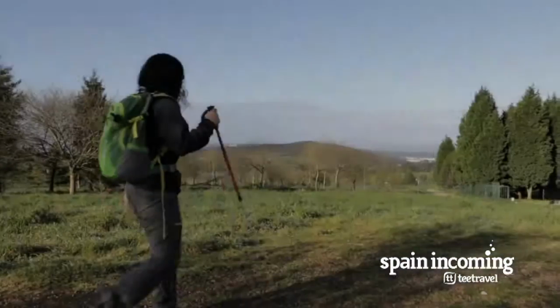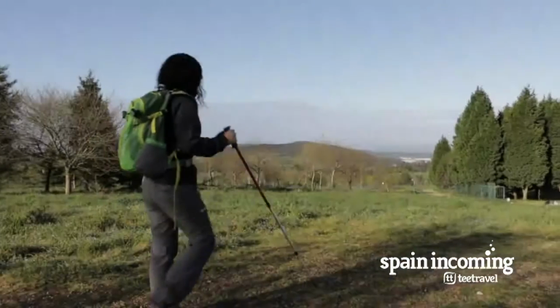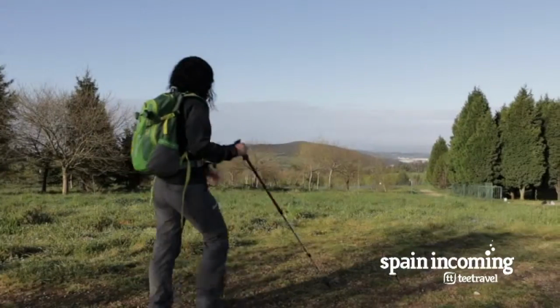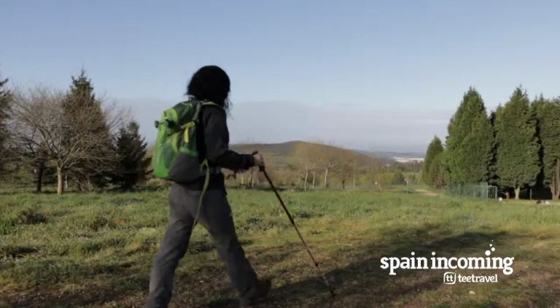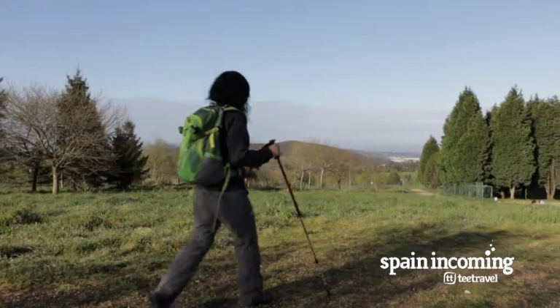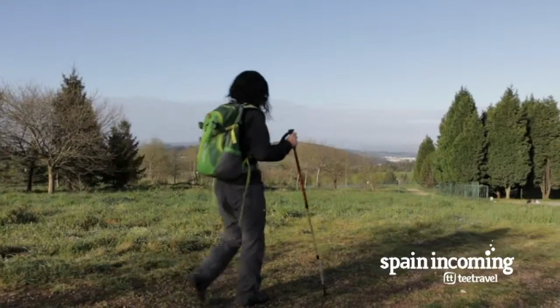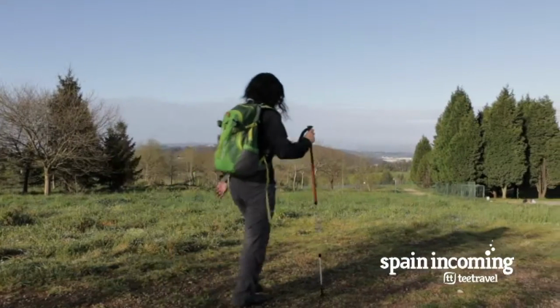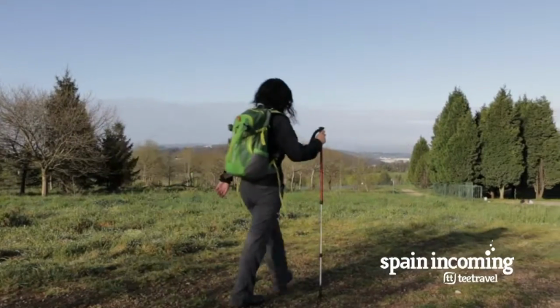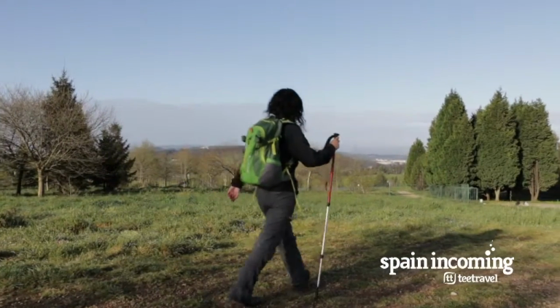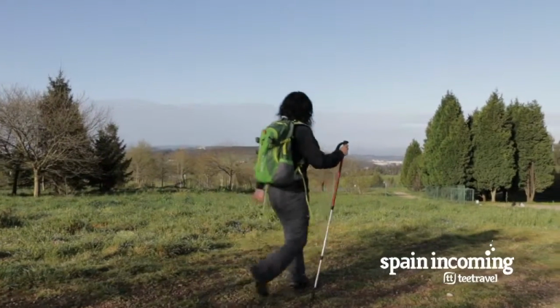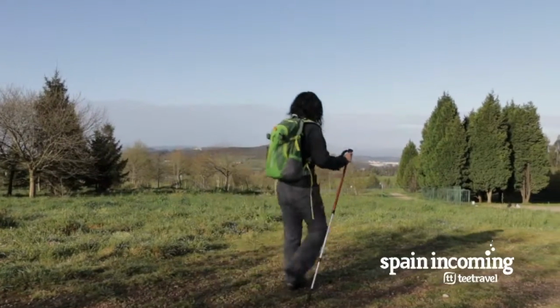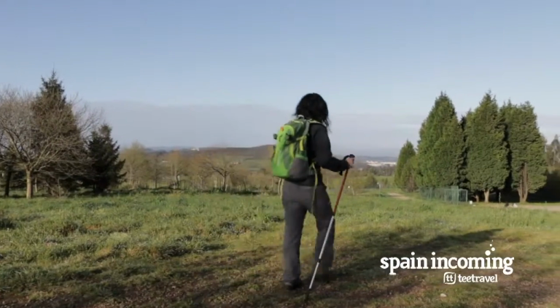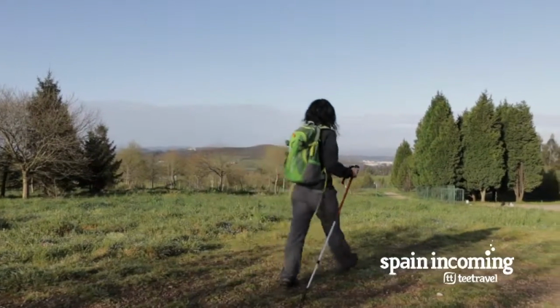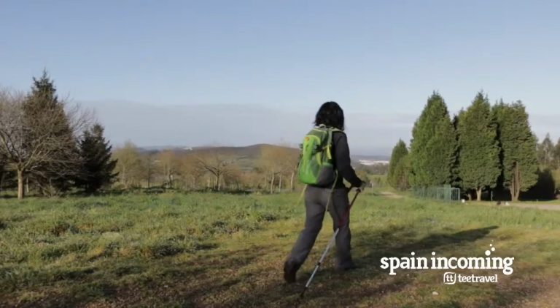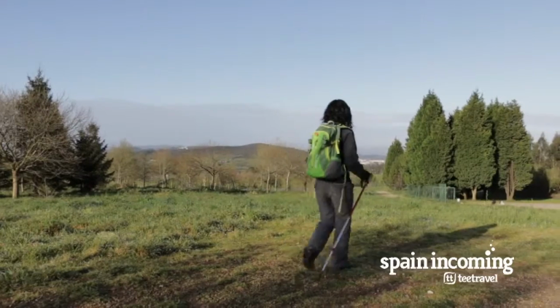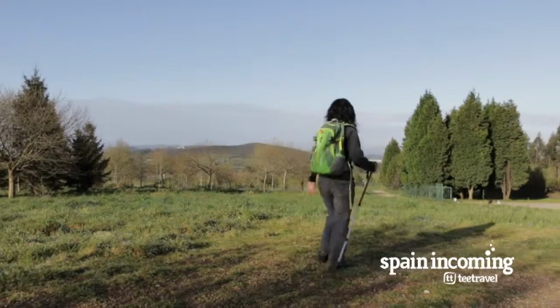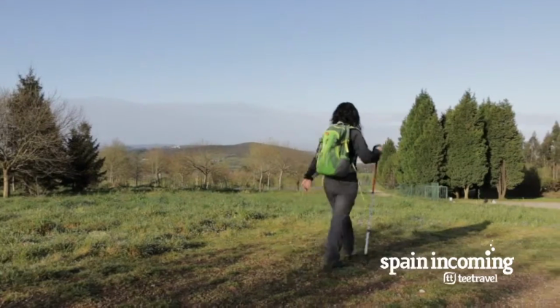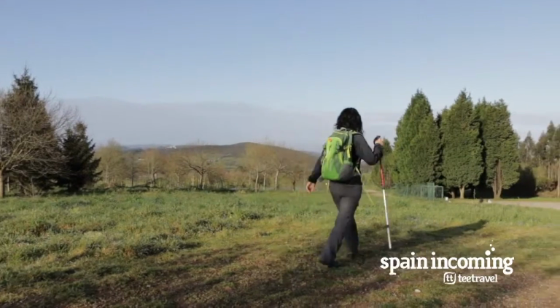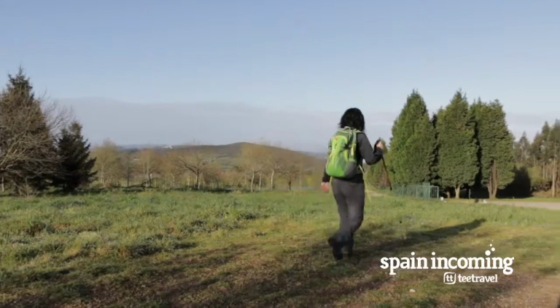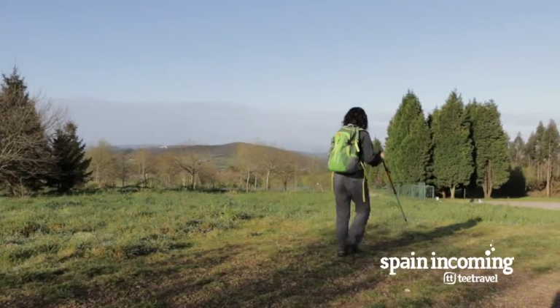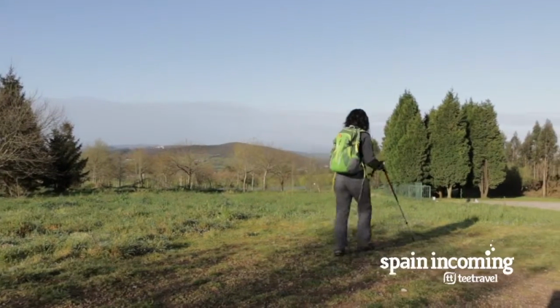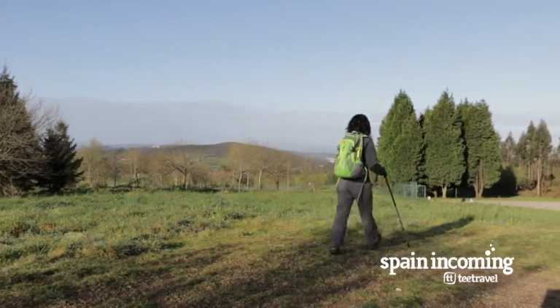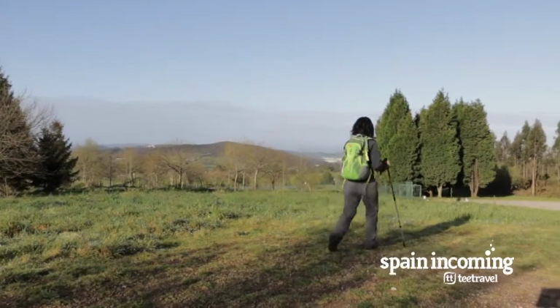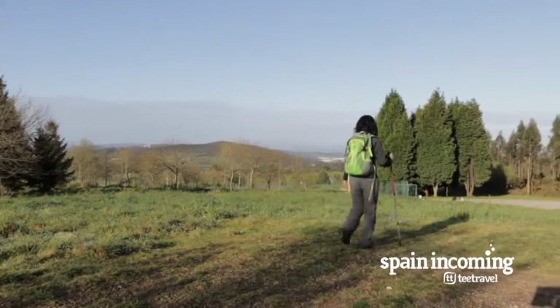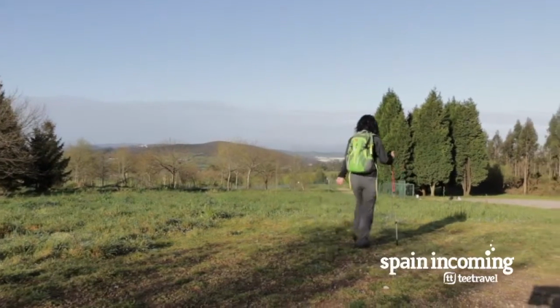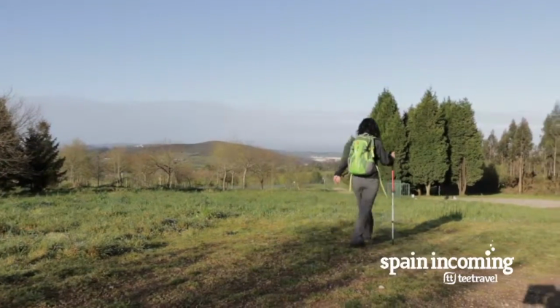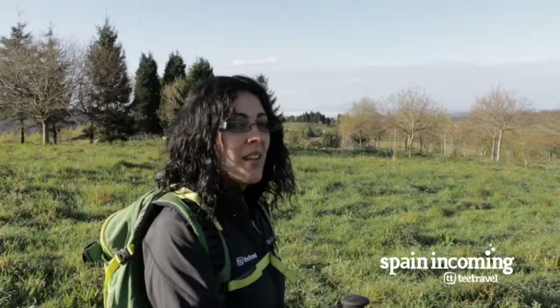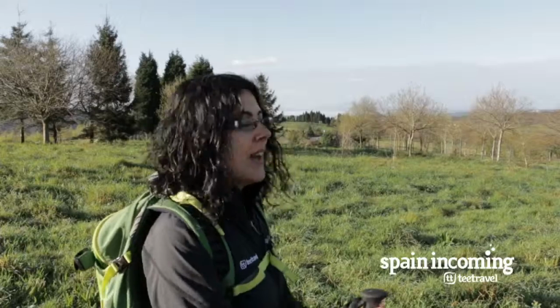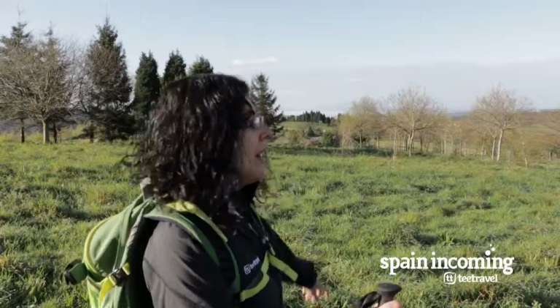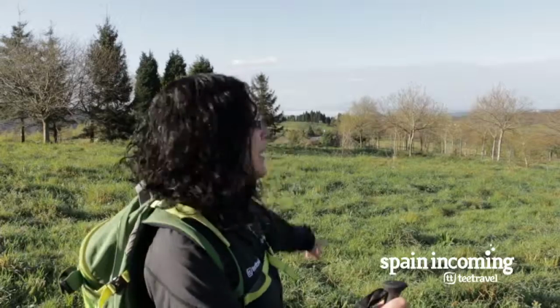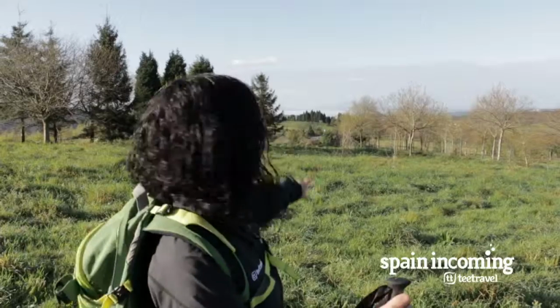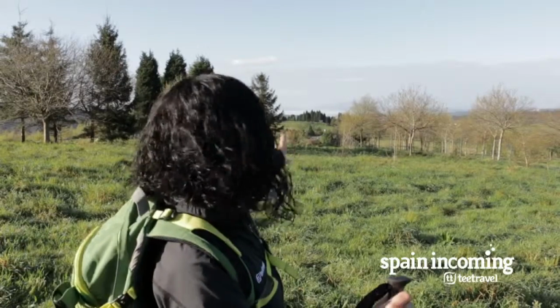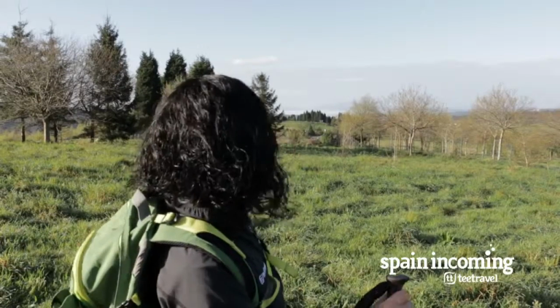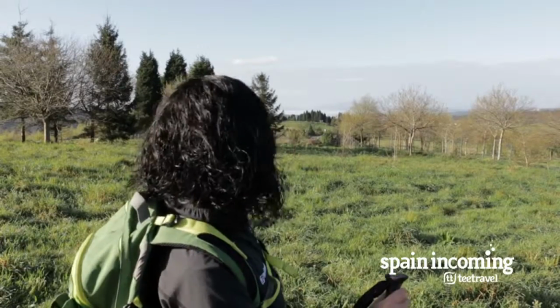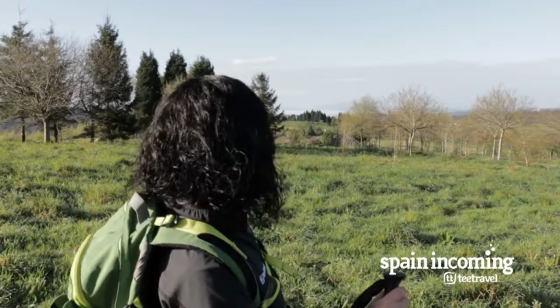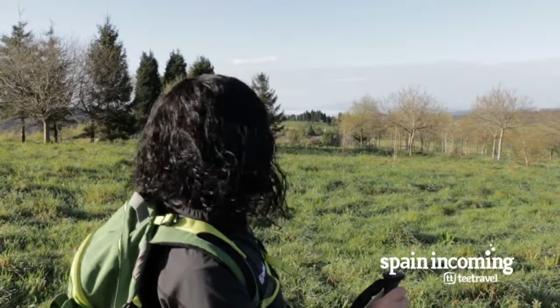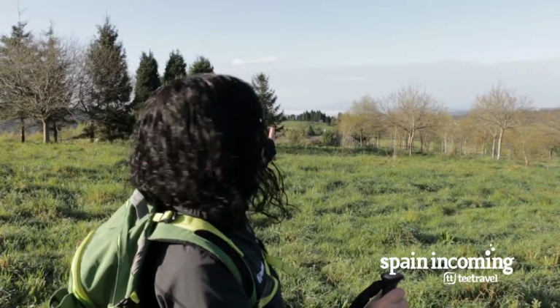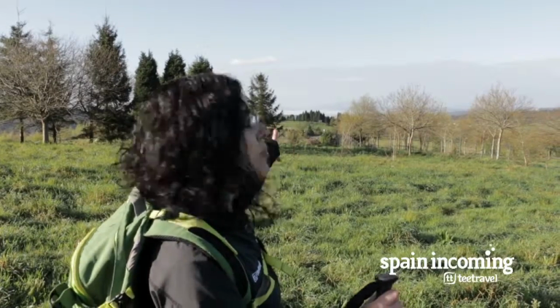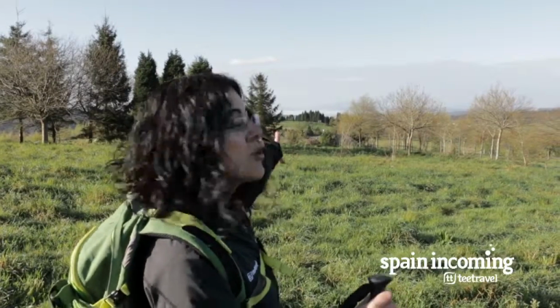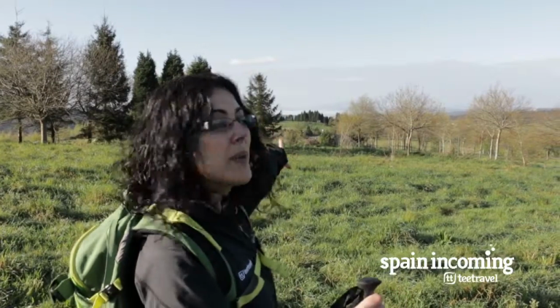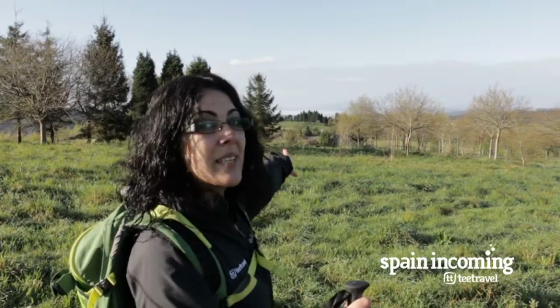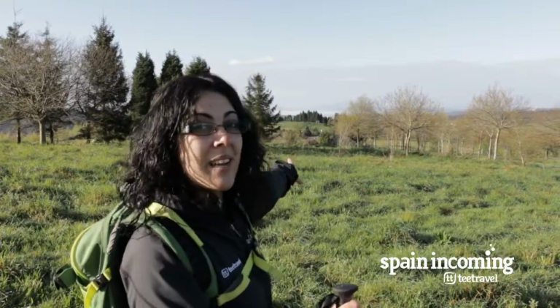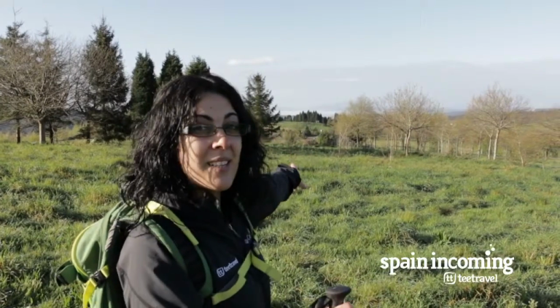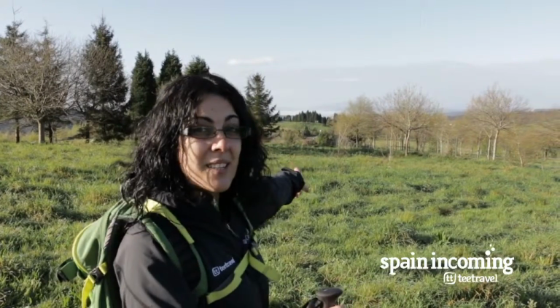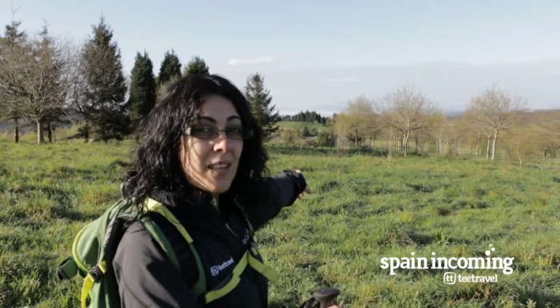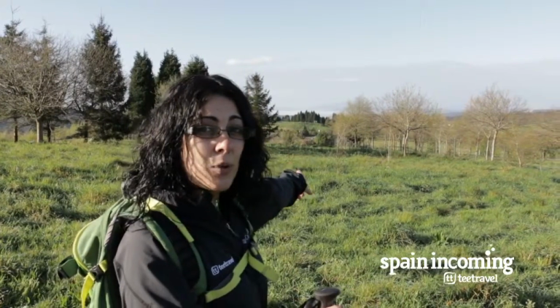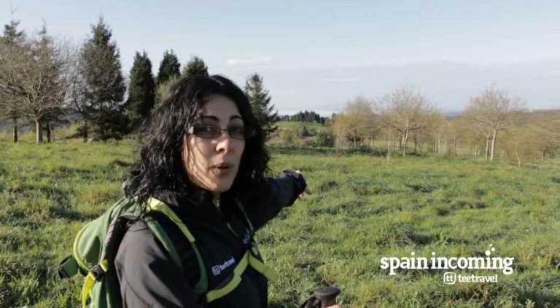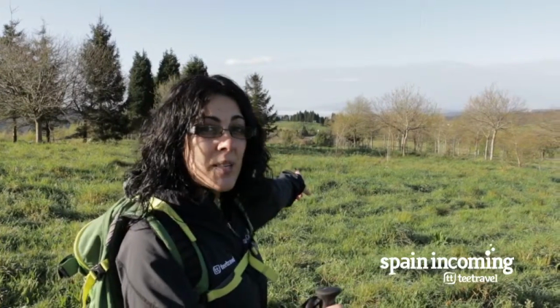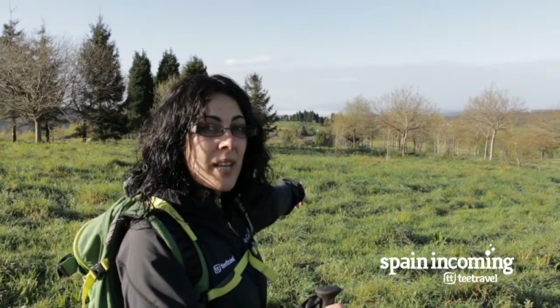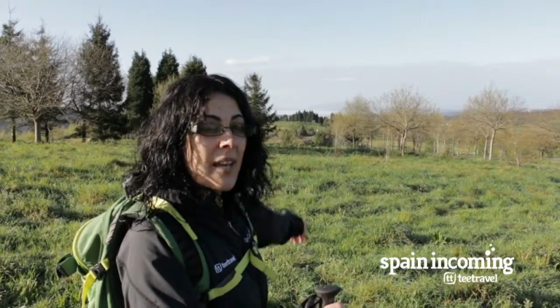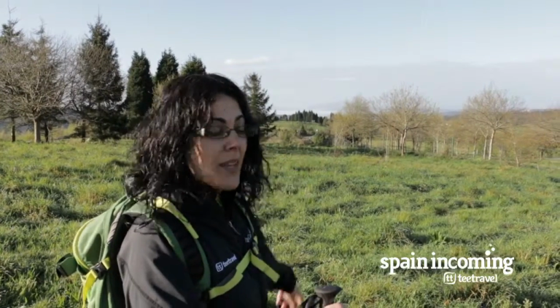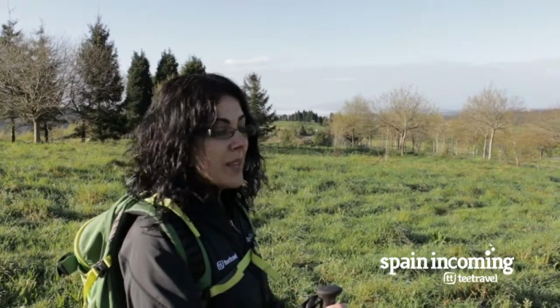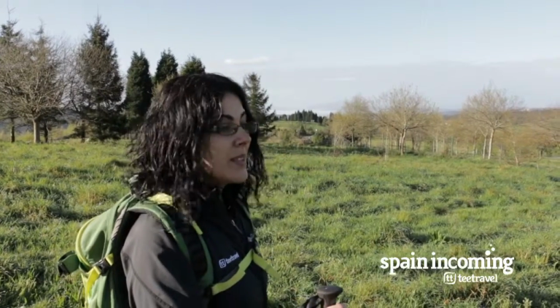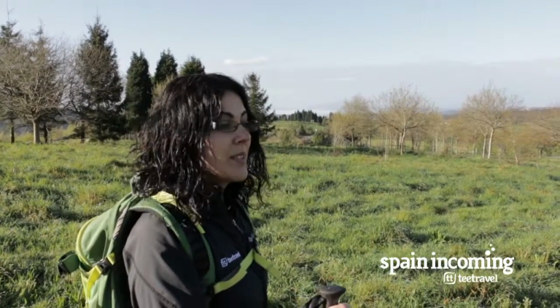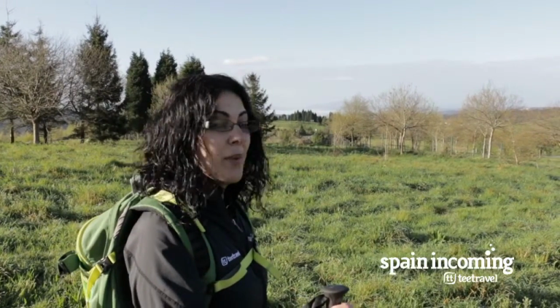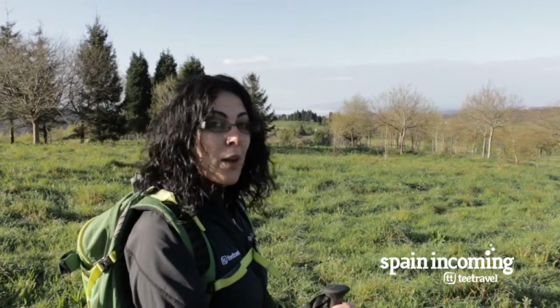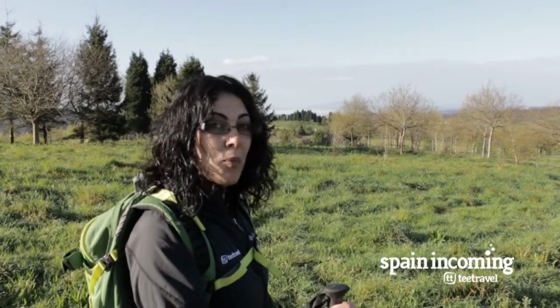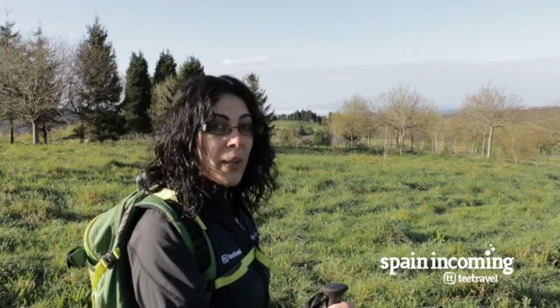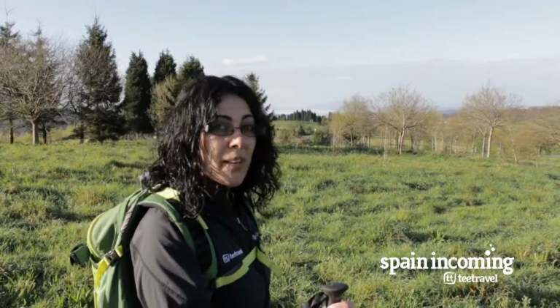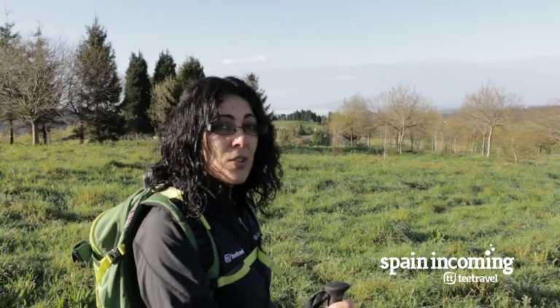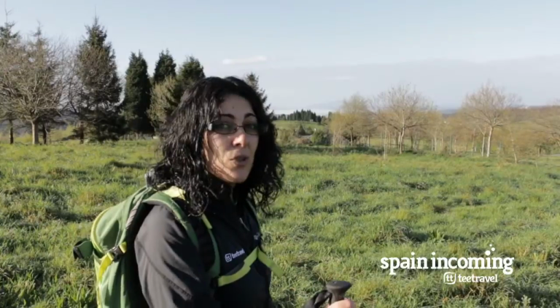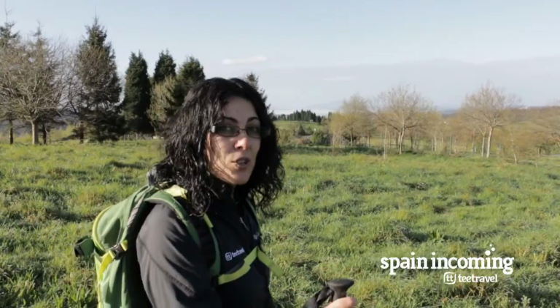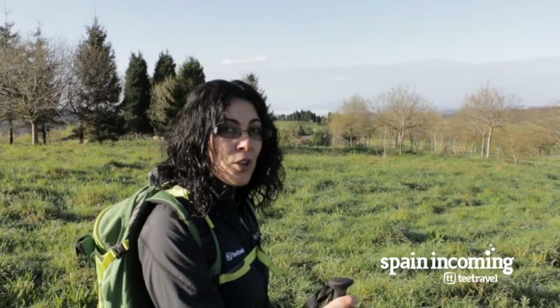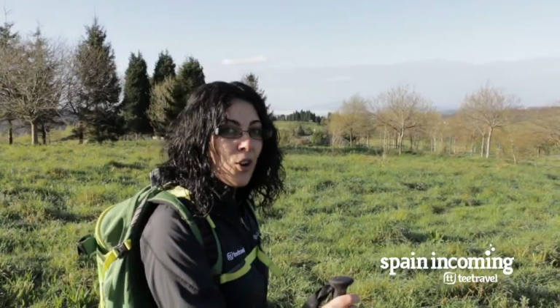You have to take a long queue of about 600 meters. Since here you can see in the distance the statue — follow me.